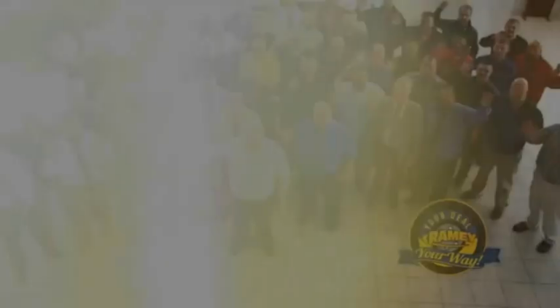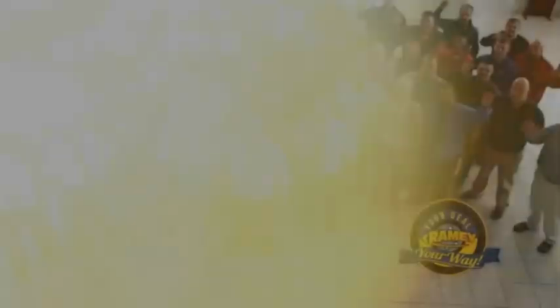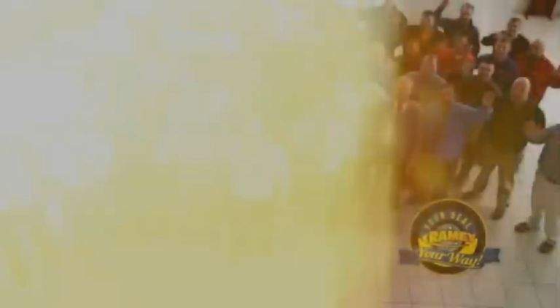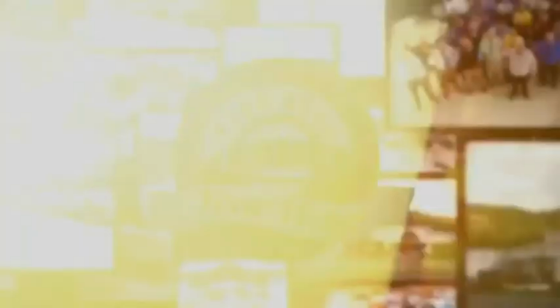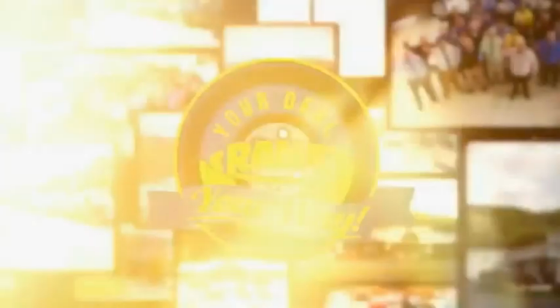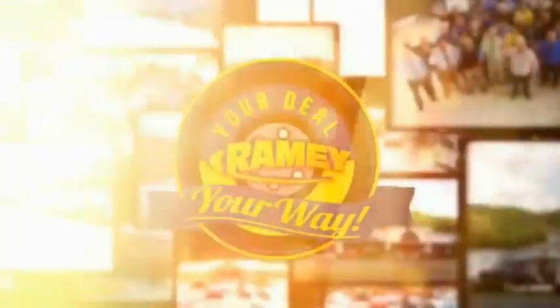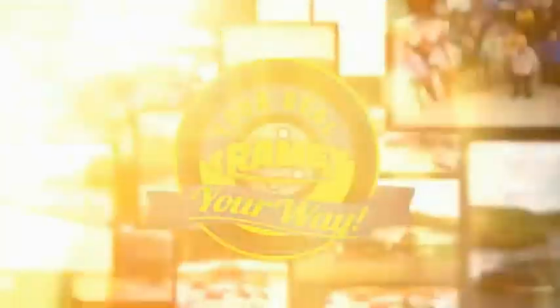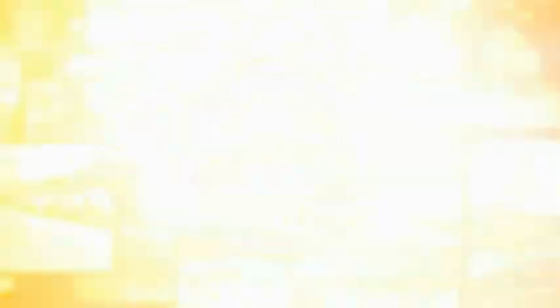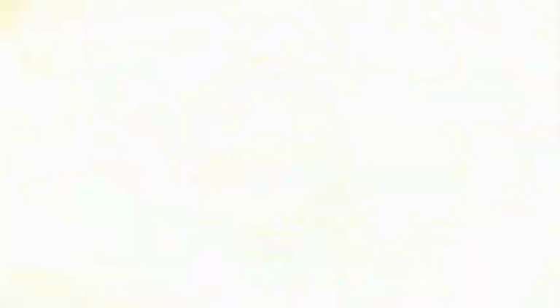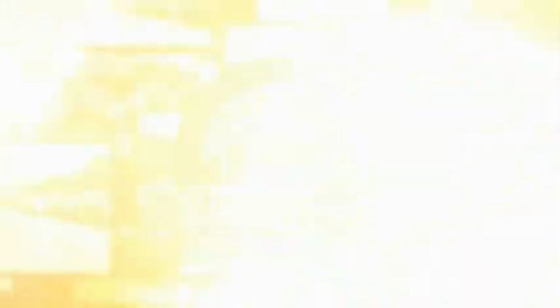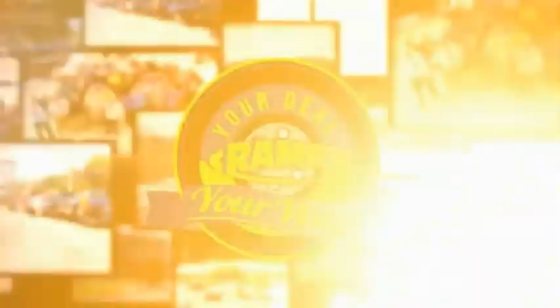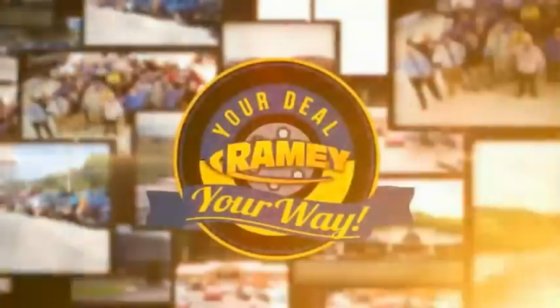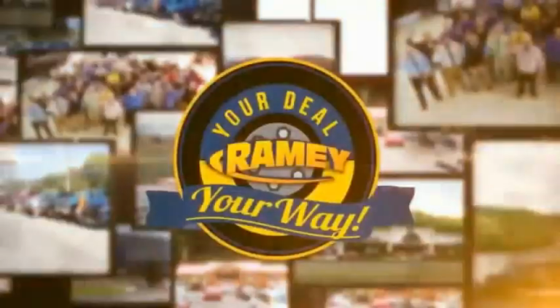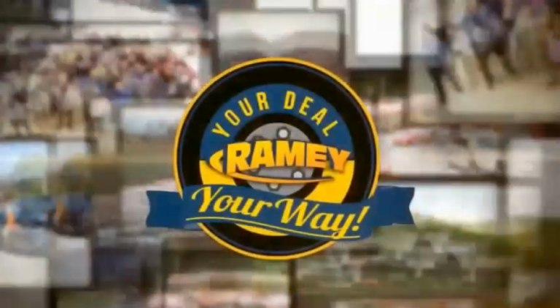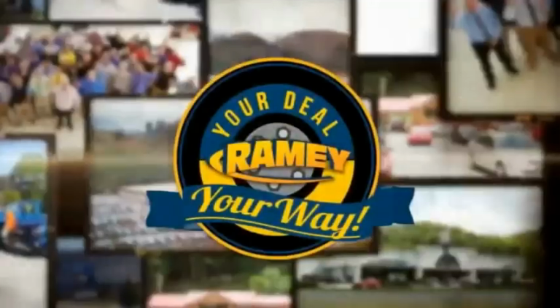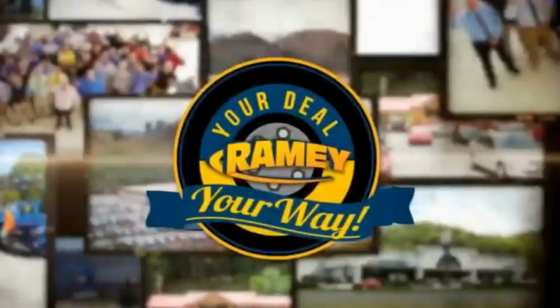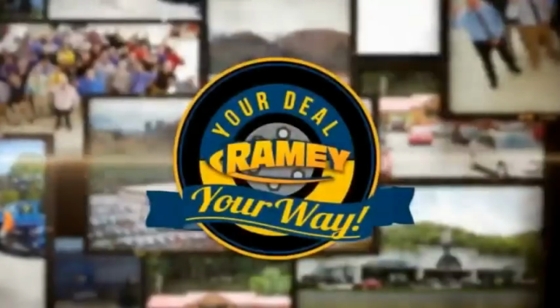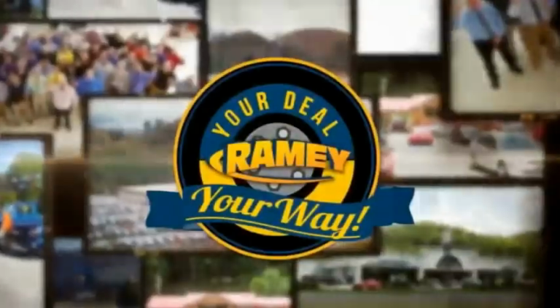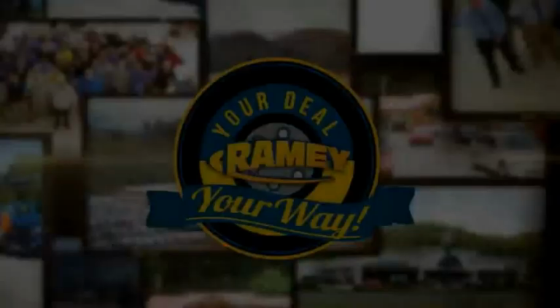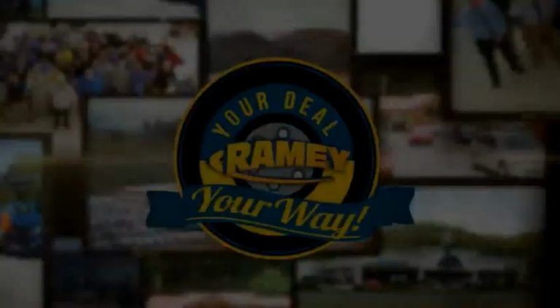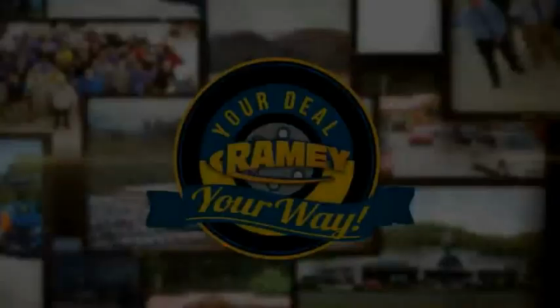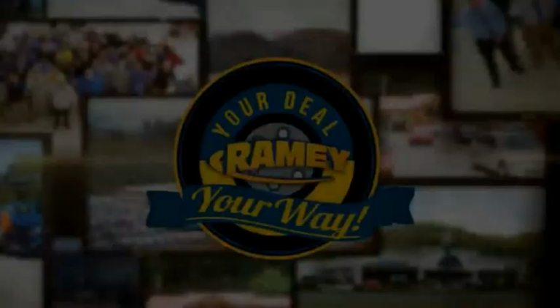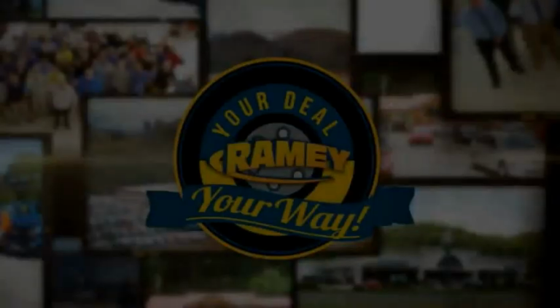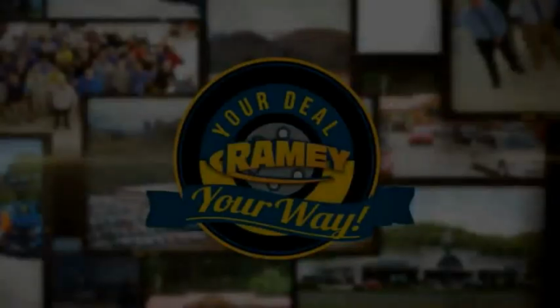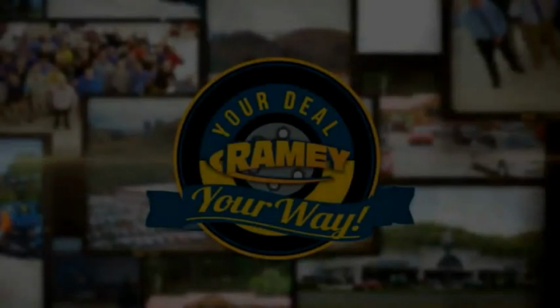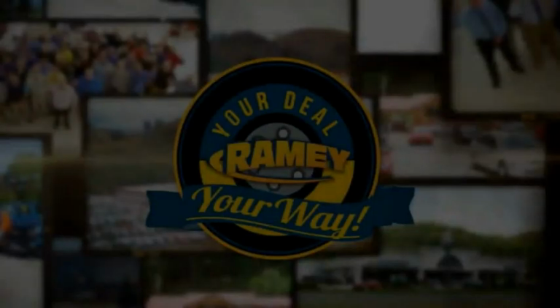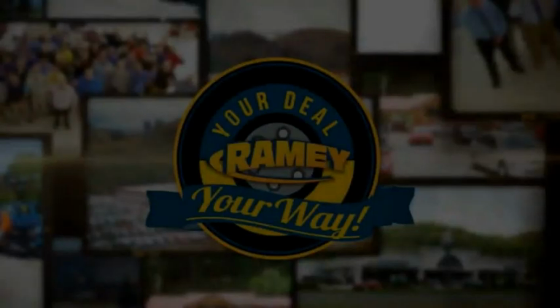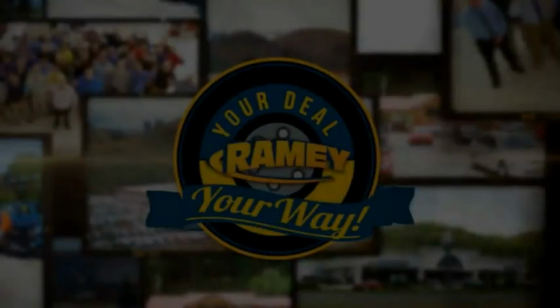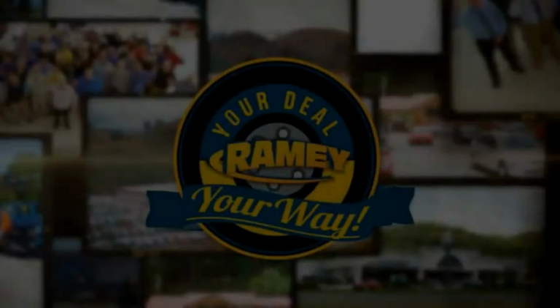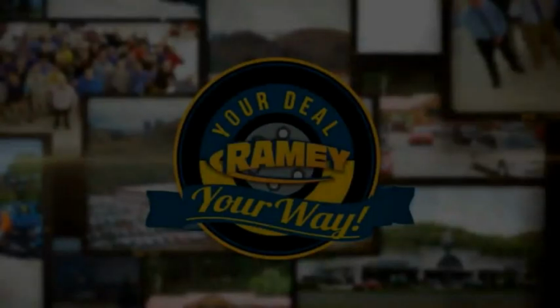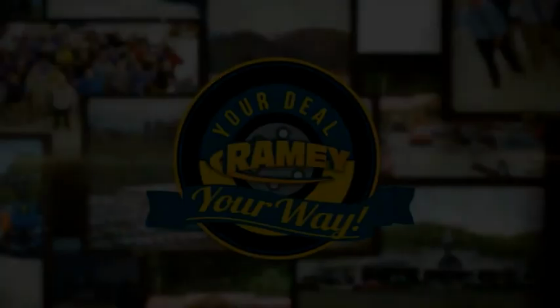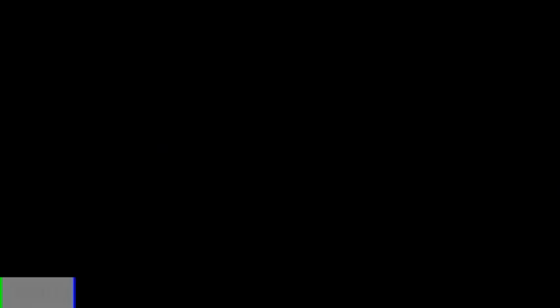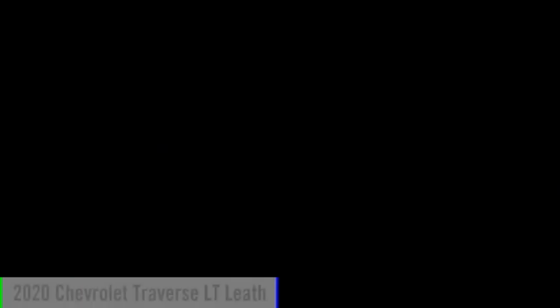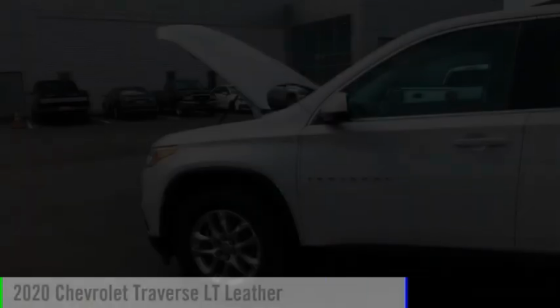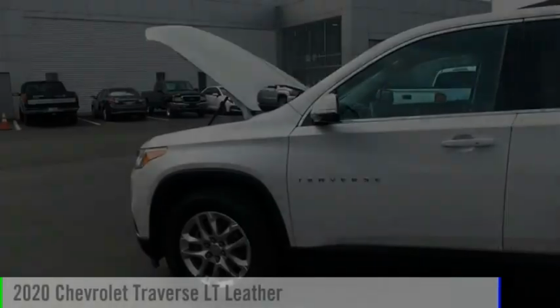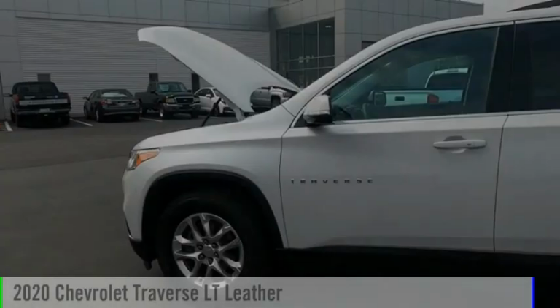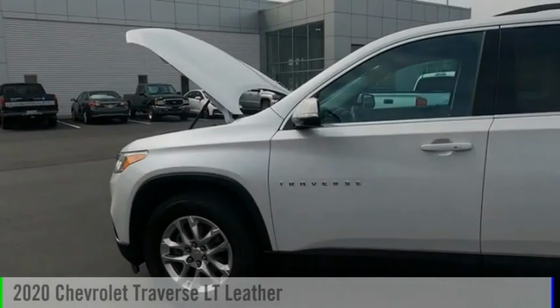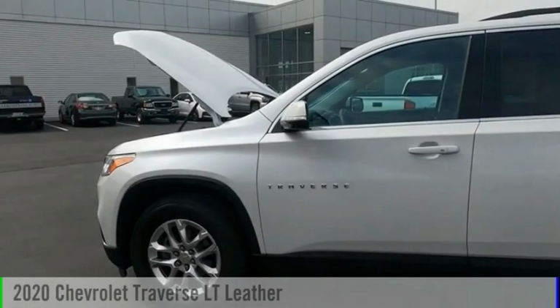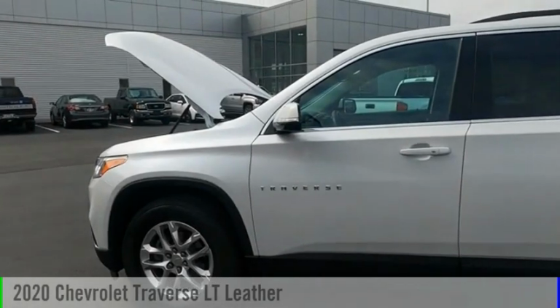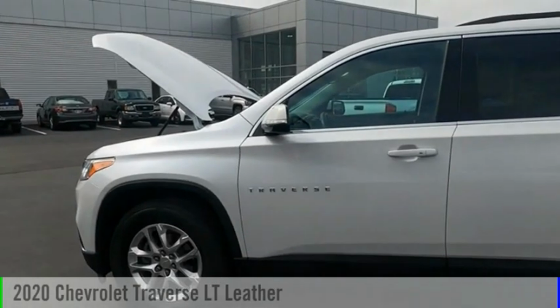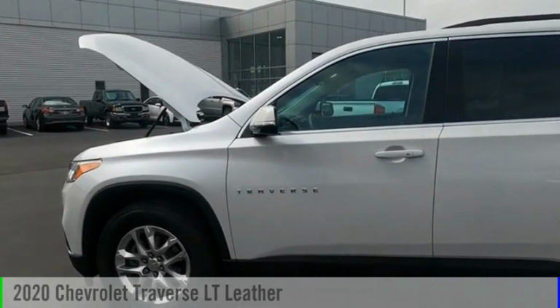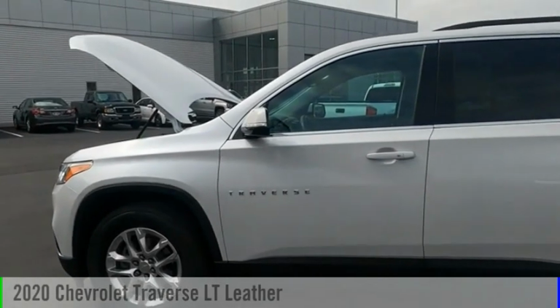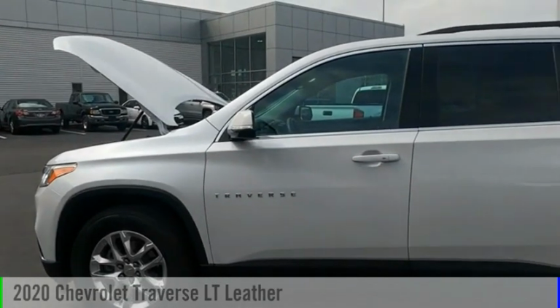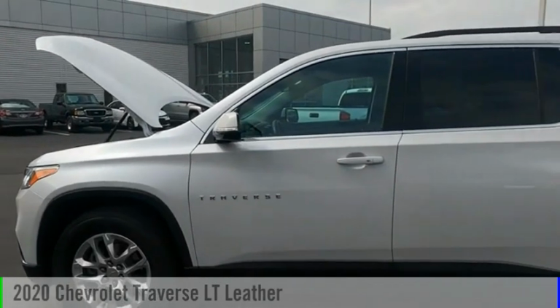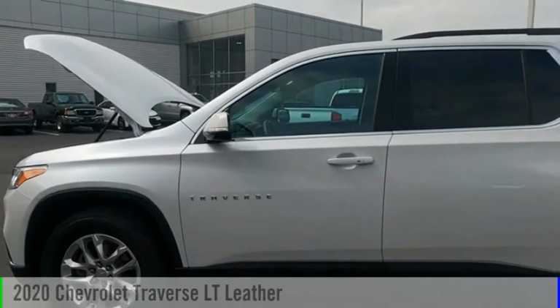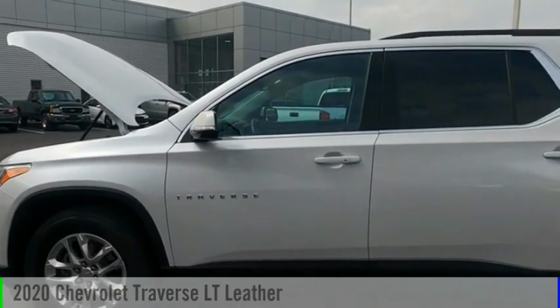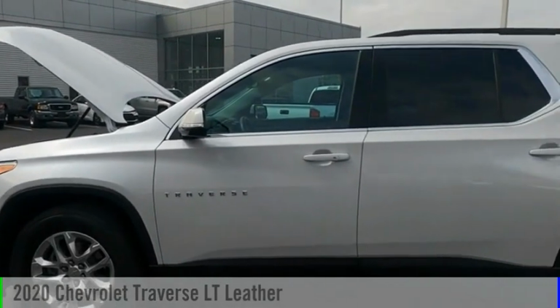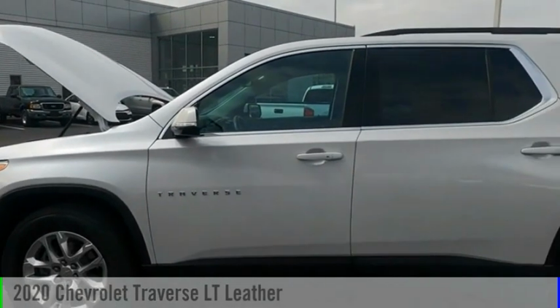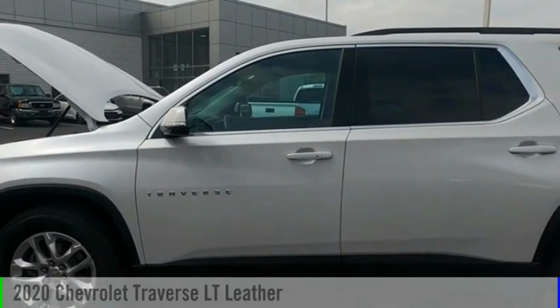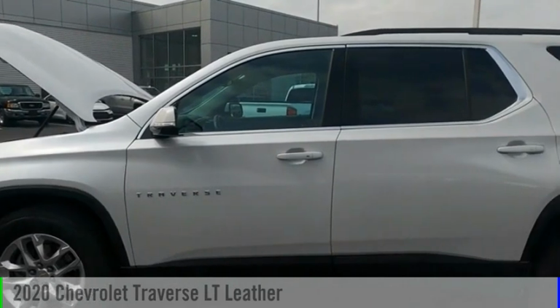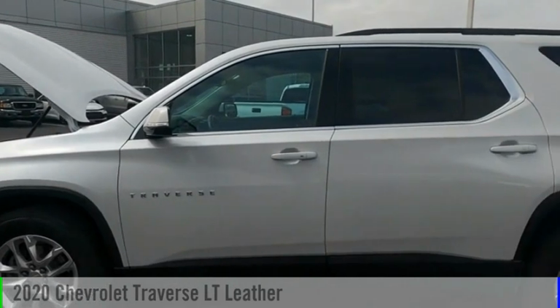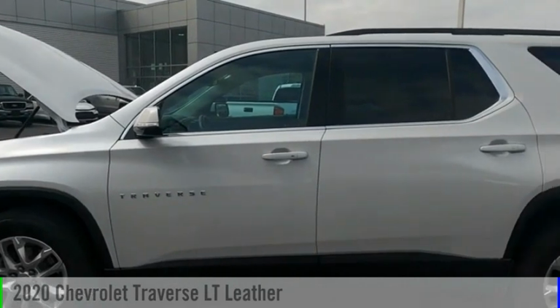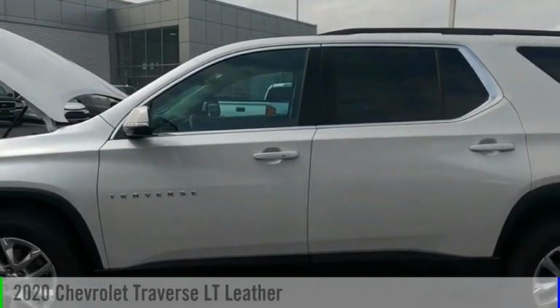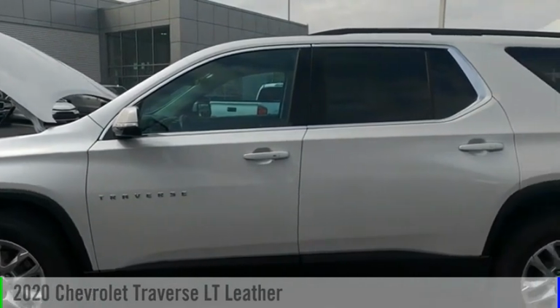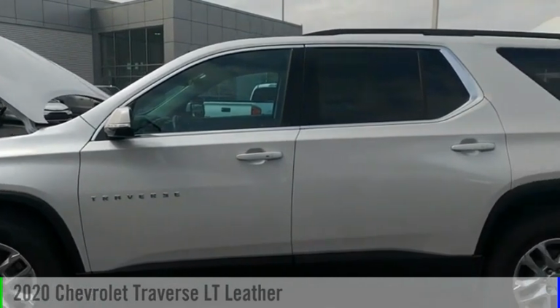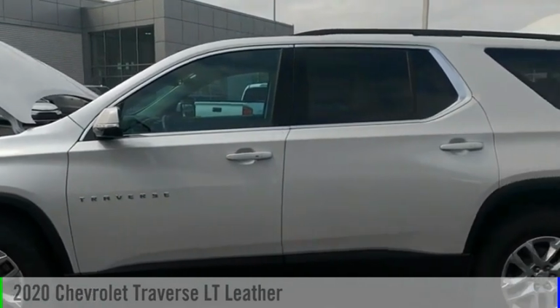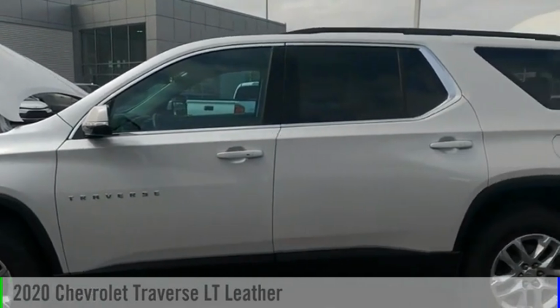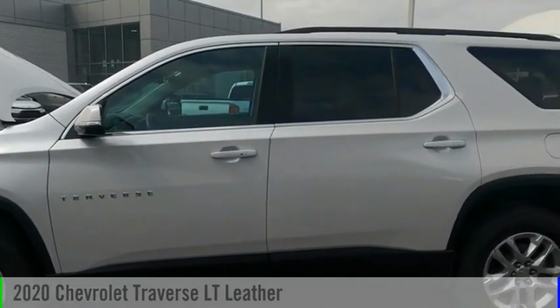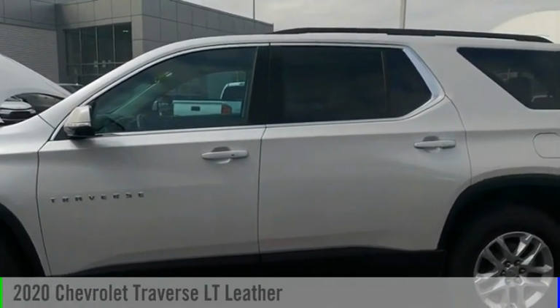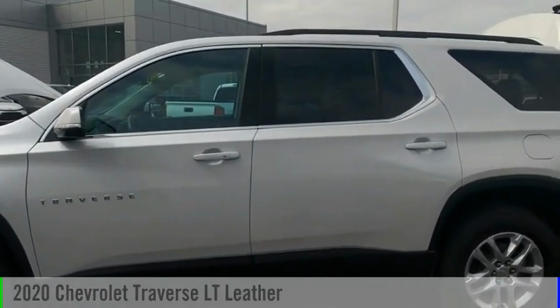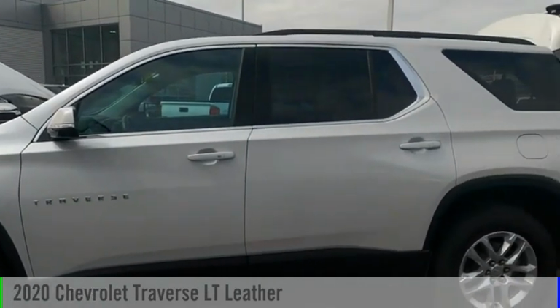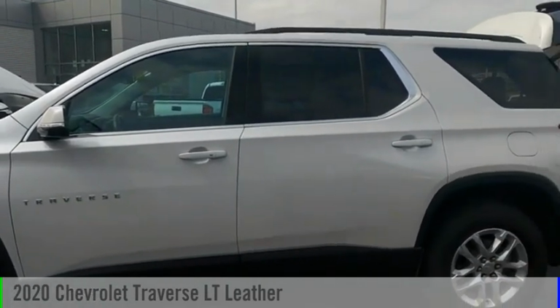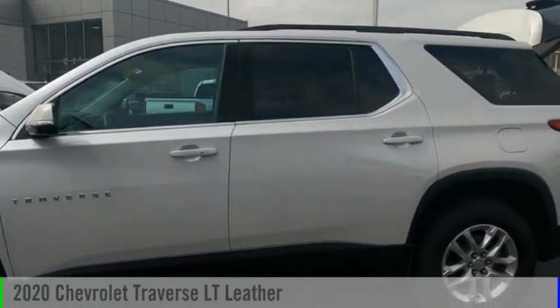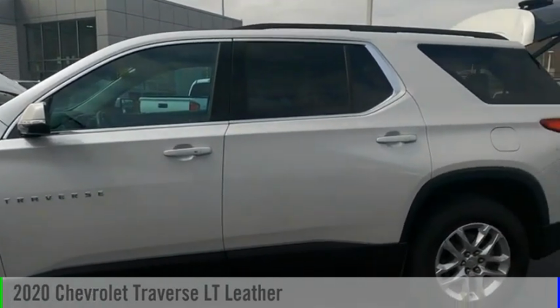Amy, it's your deal, your way. Come test drive the 2020 Traverse.